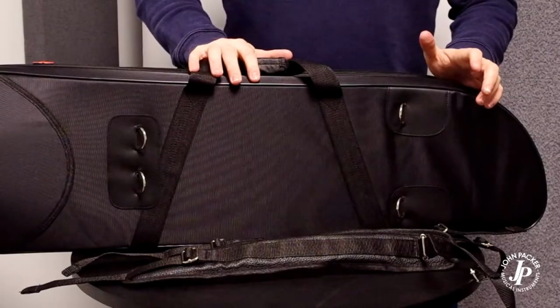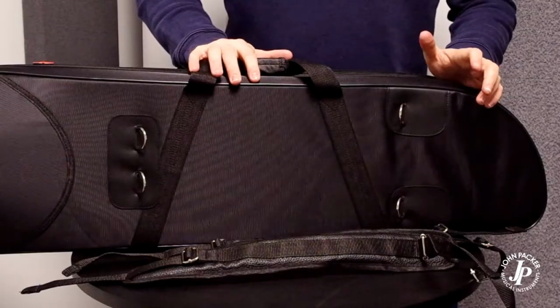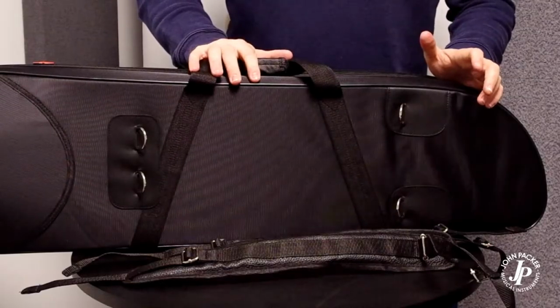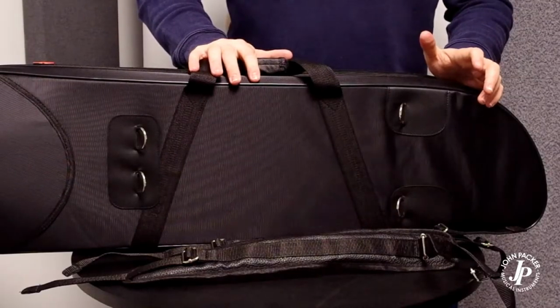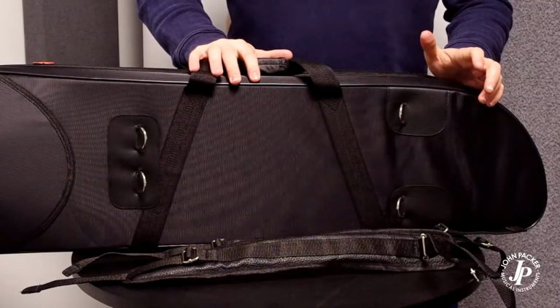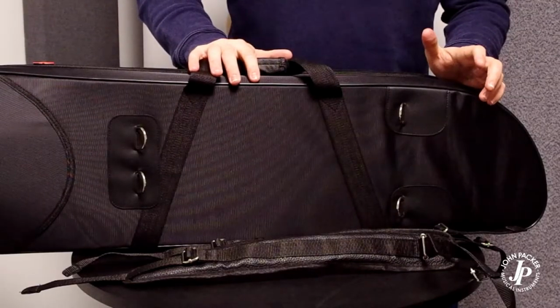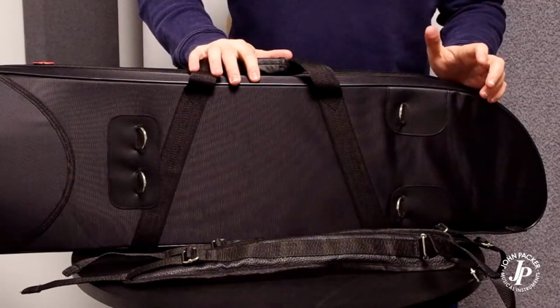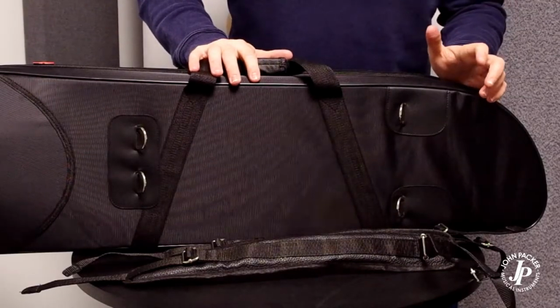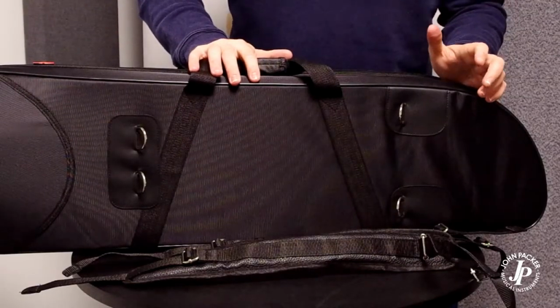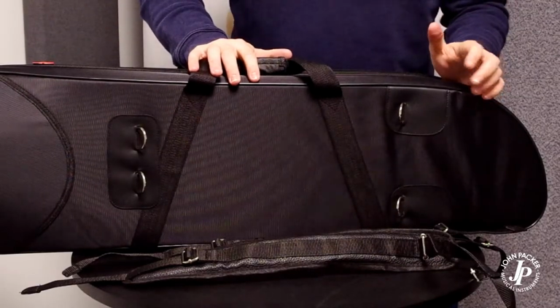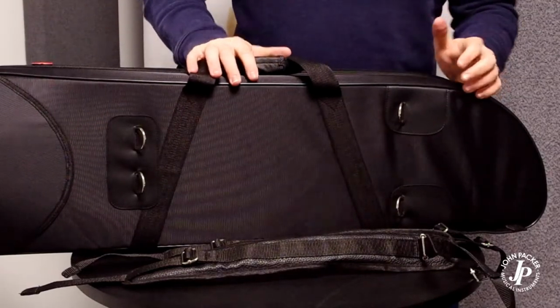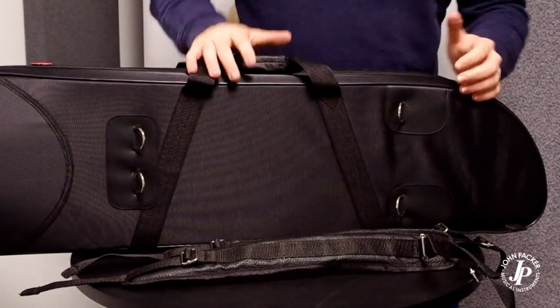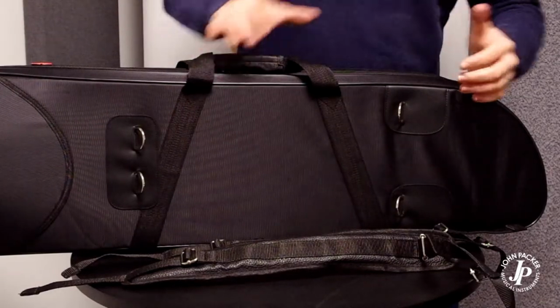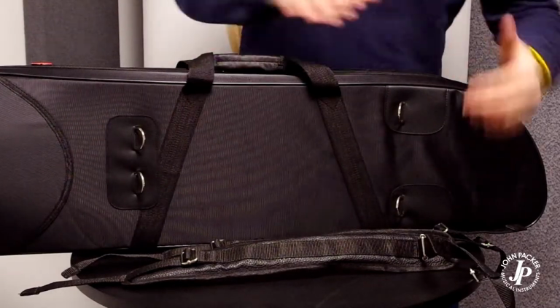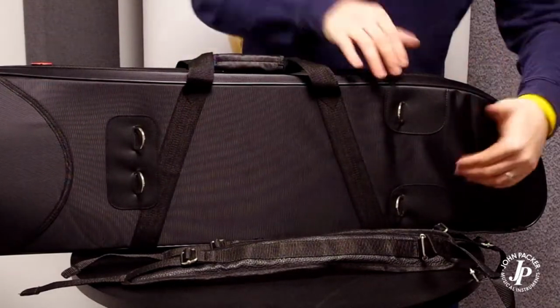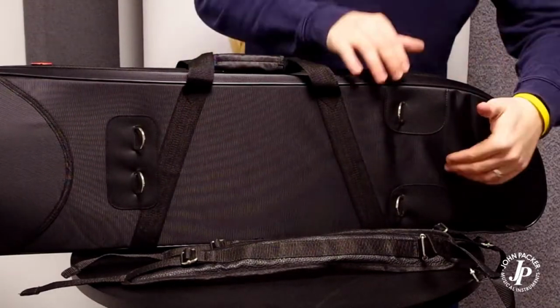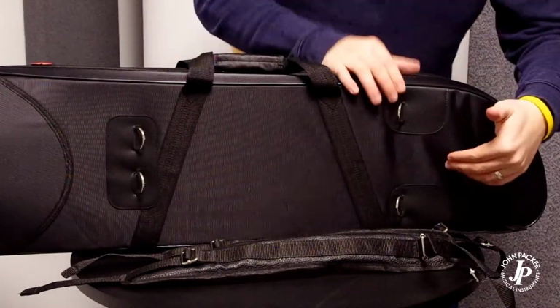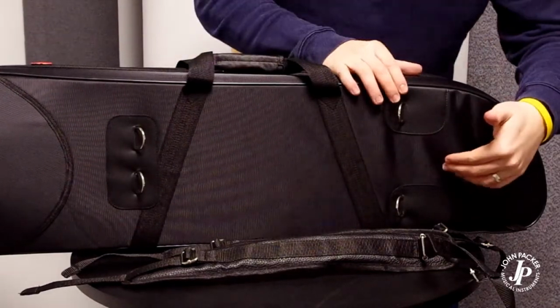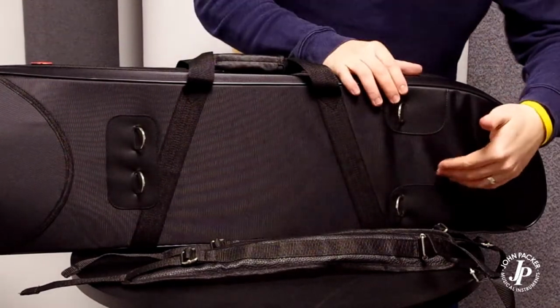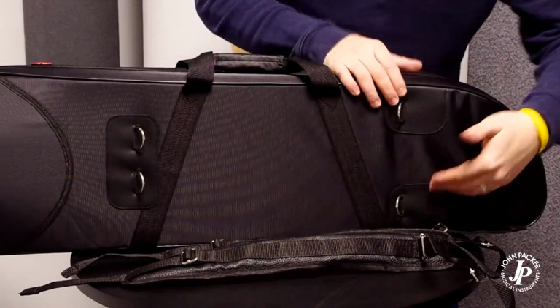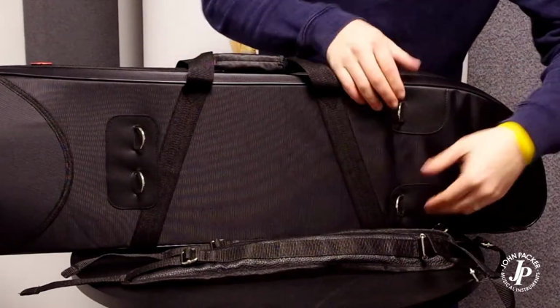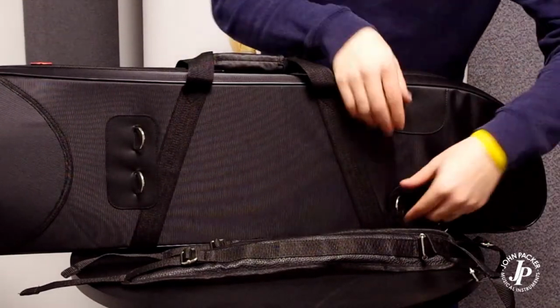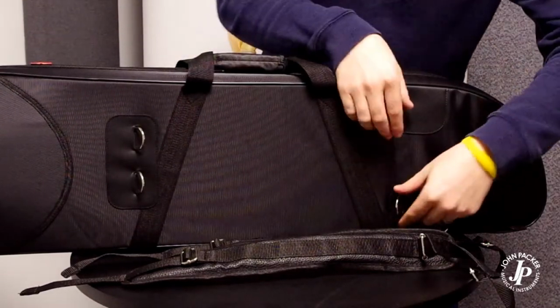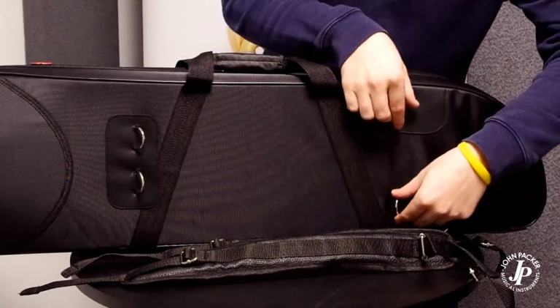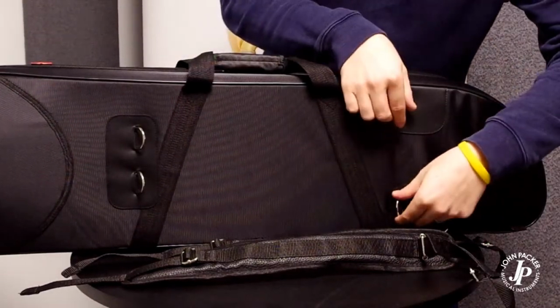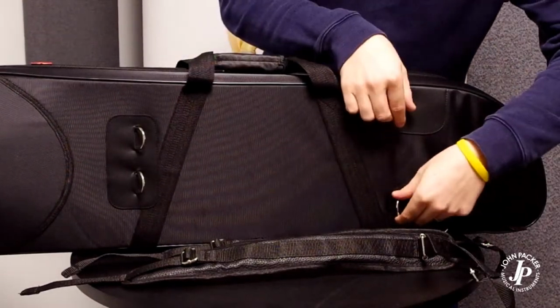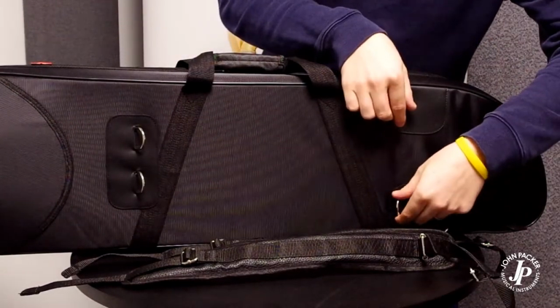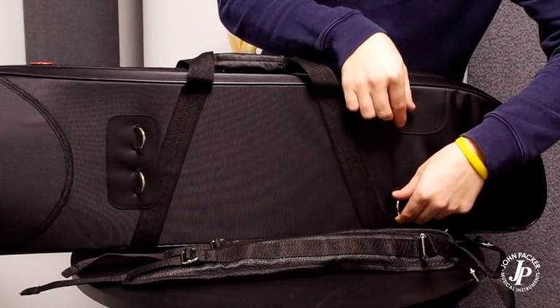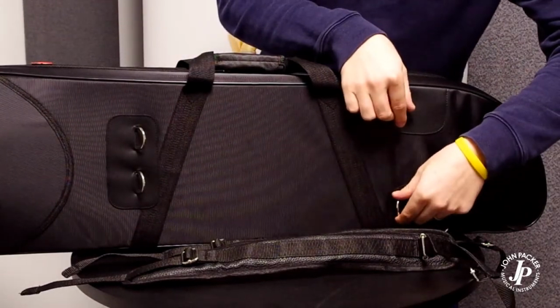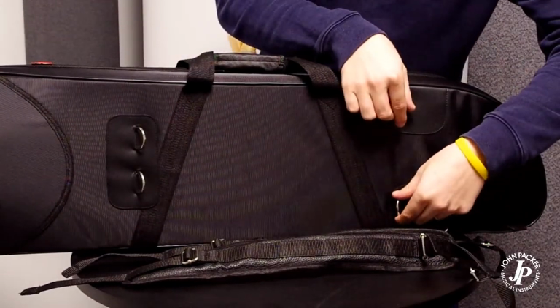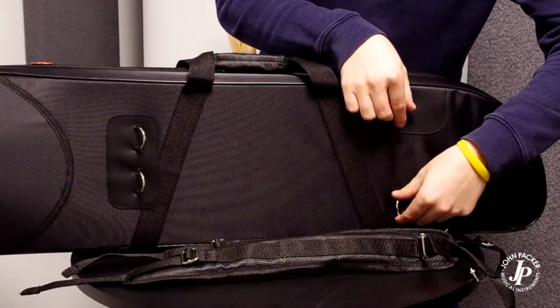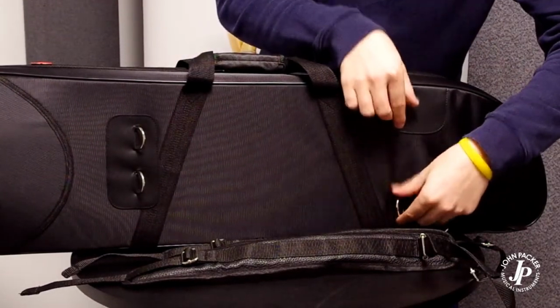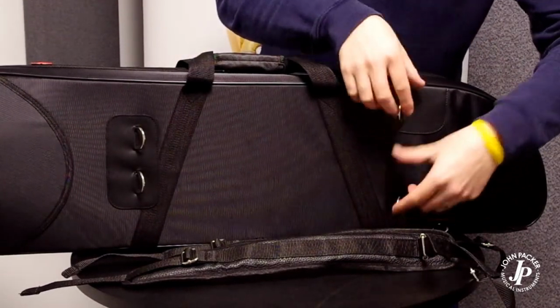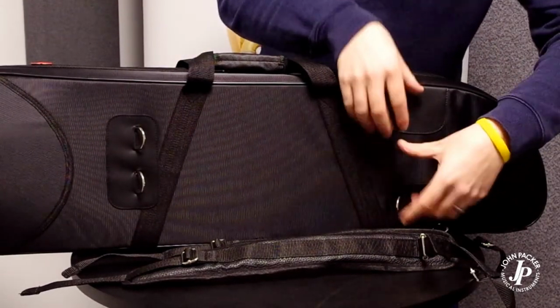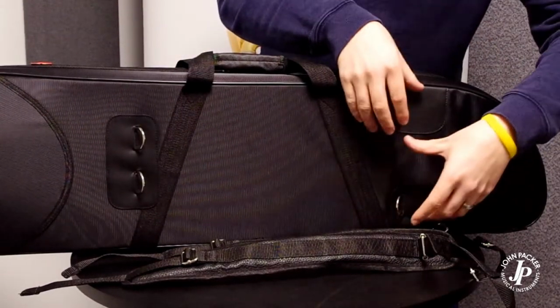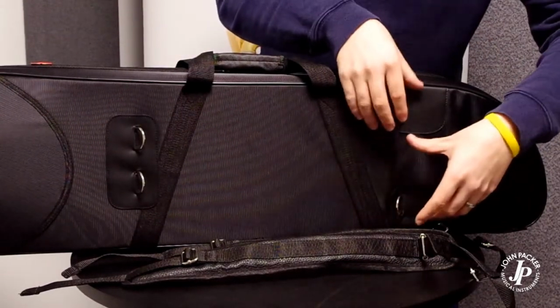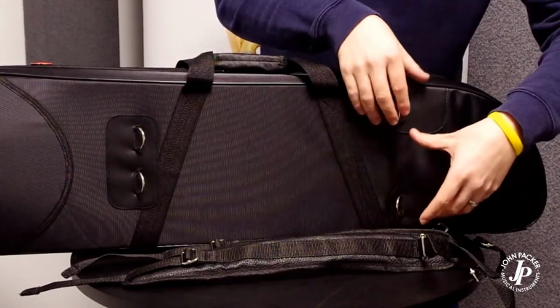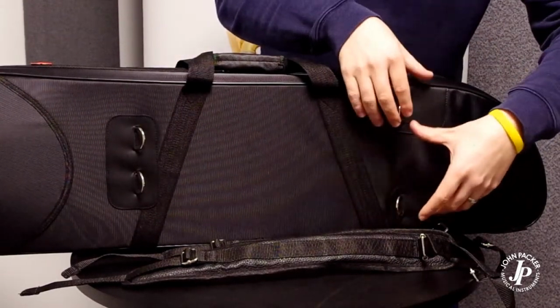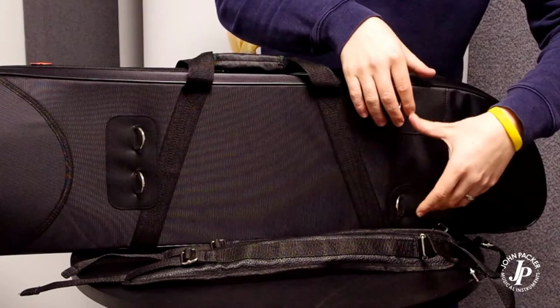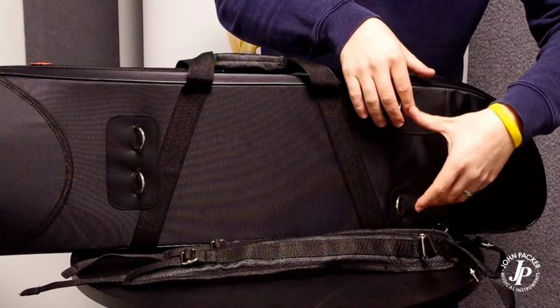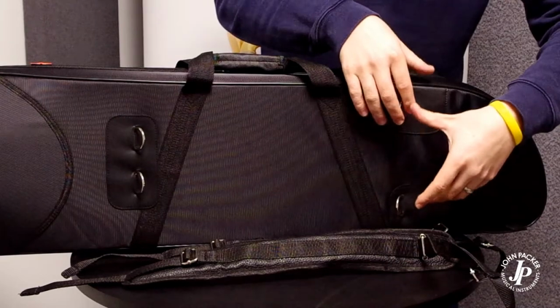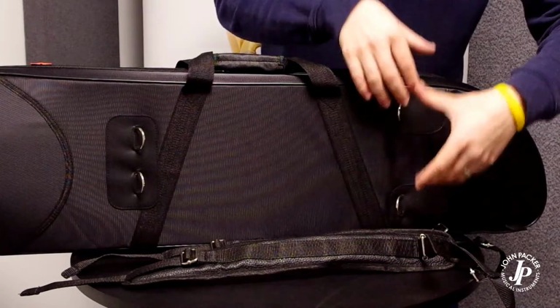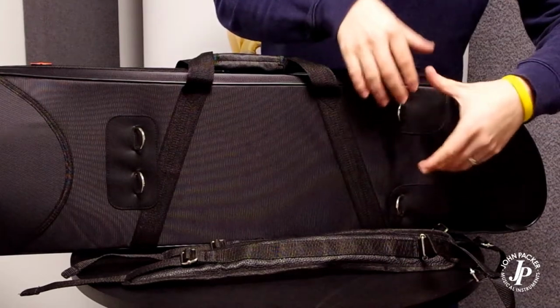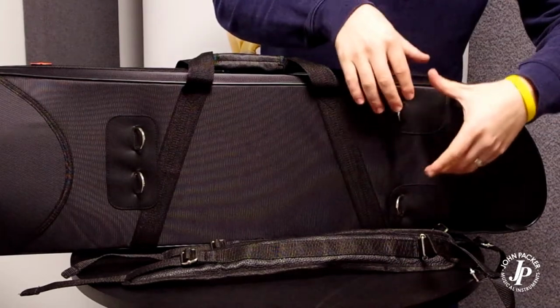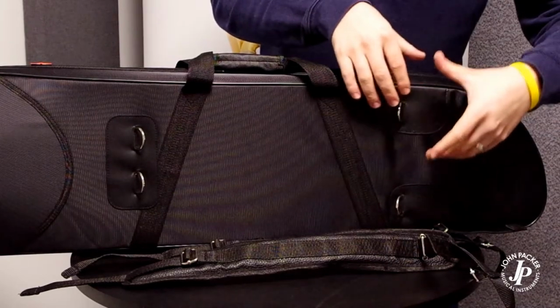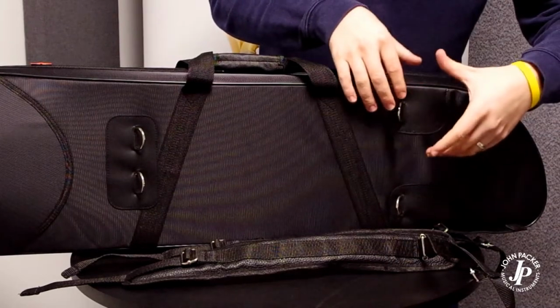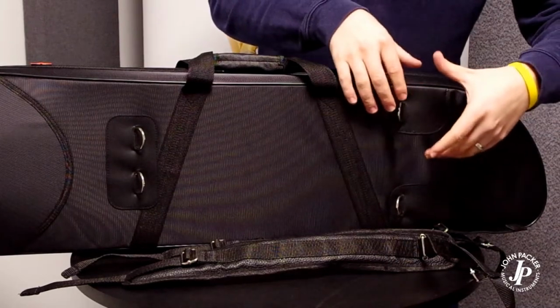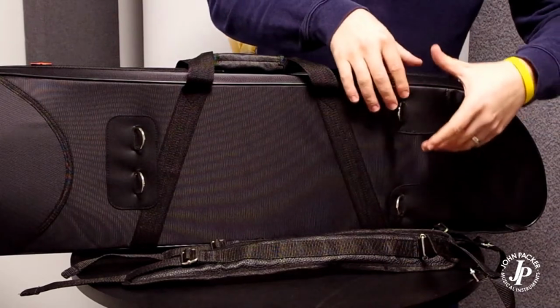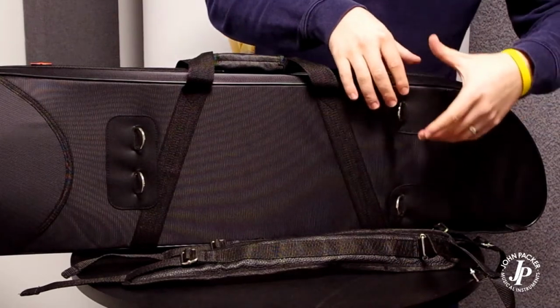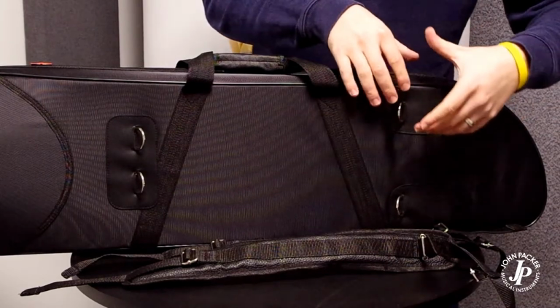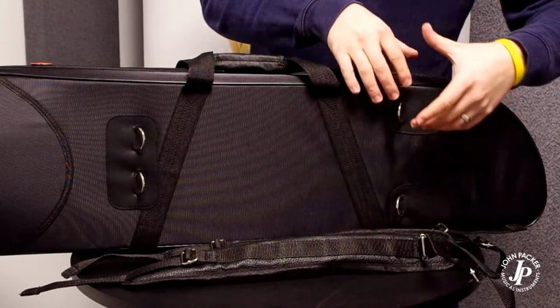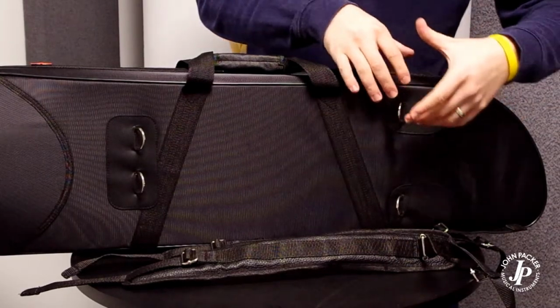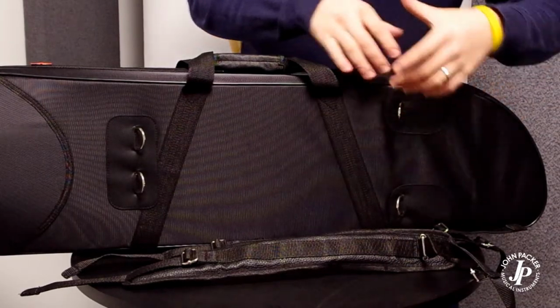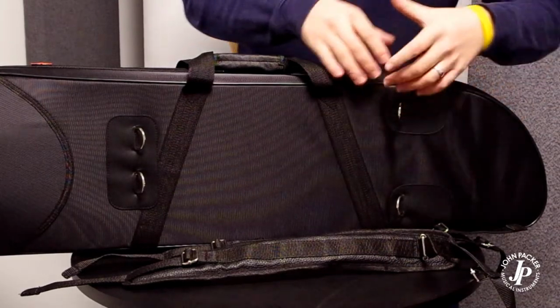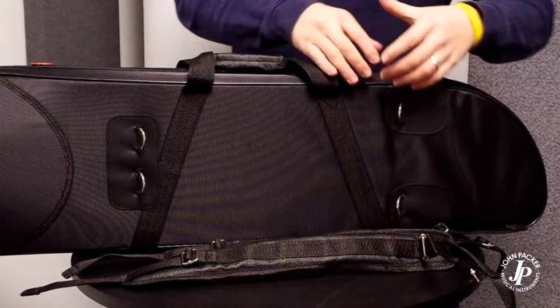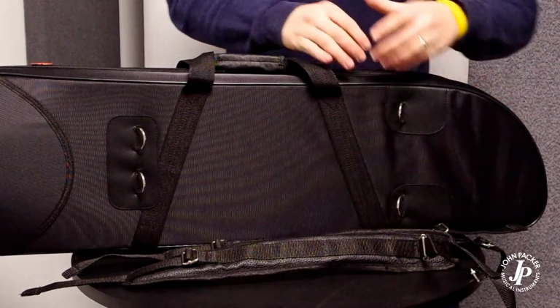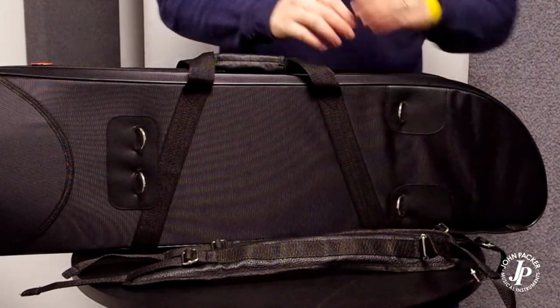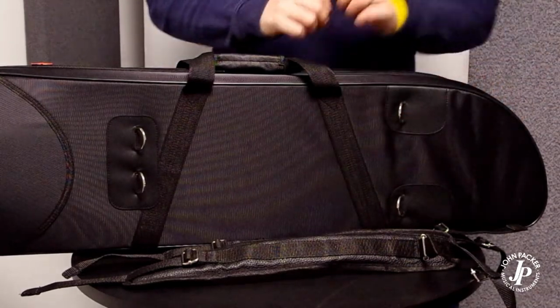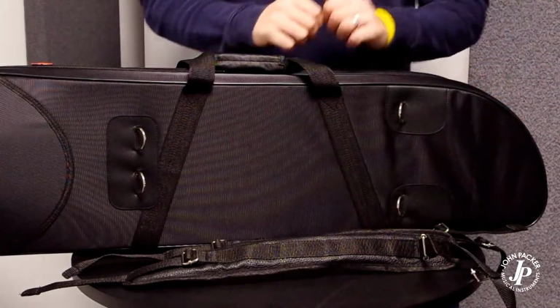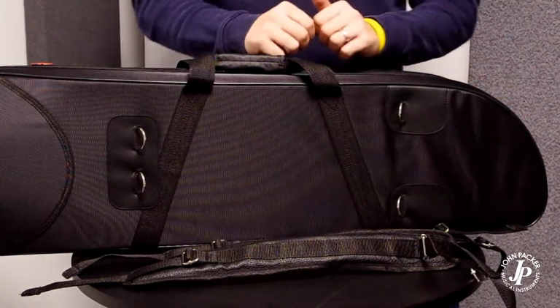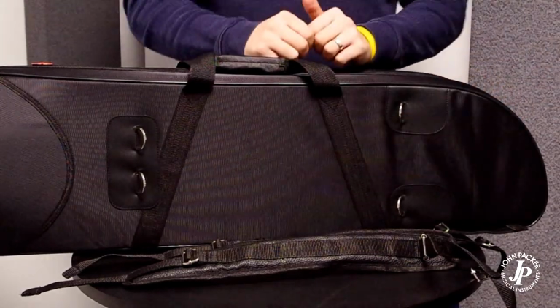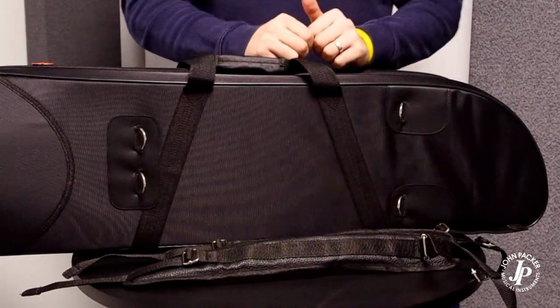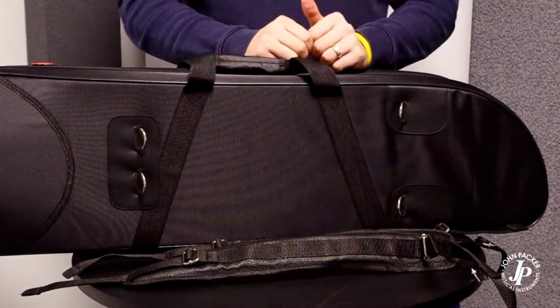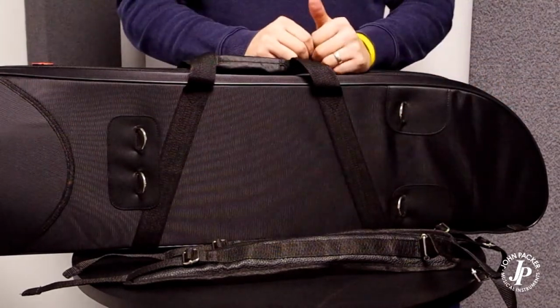On all of our Pro cases, at the bottom of the case, the two buckles further away — this is where you're going to be able to adjust the straps to make it comfortable for you when wearing it.